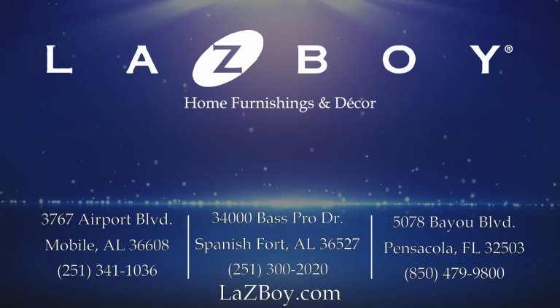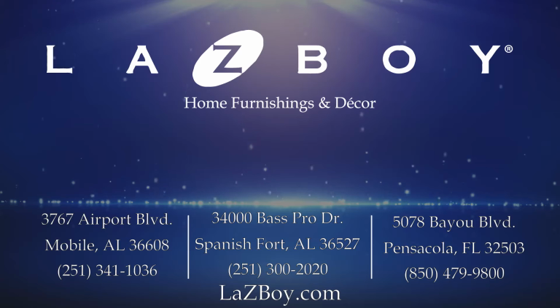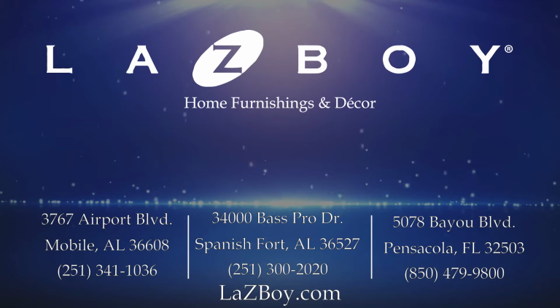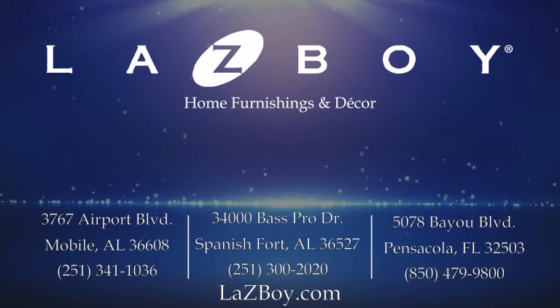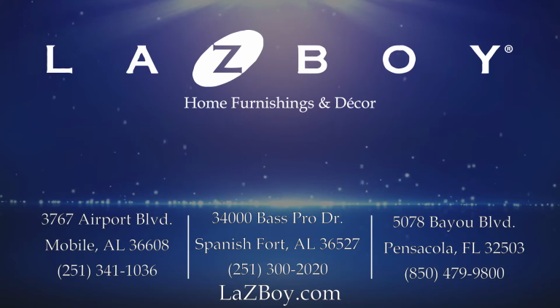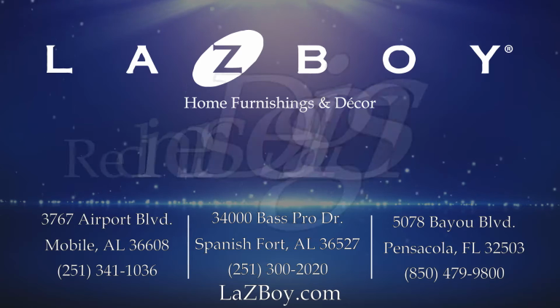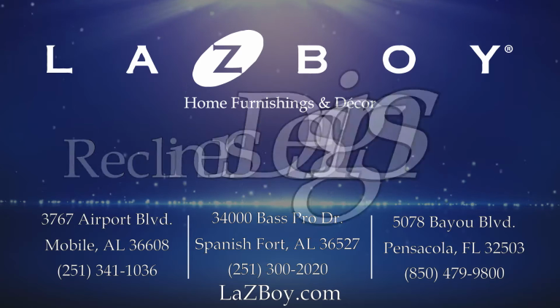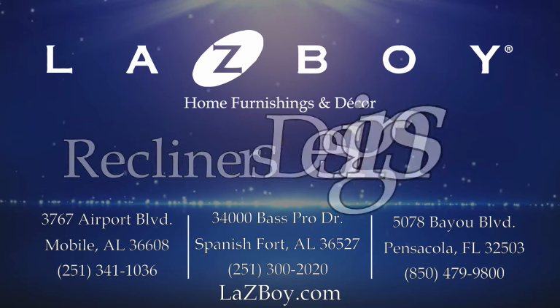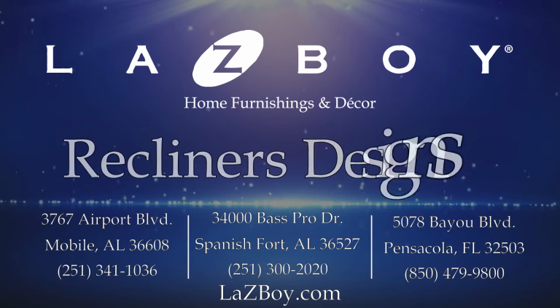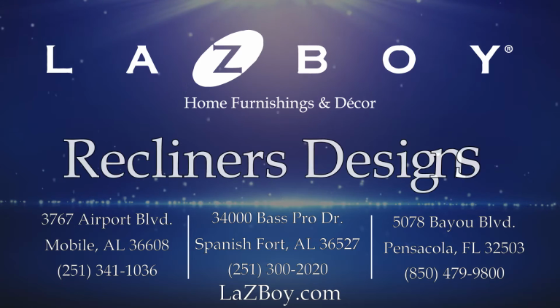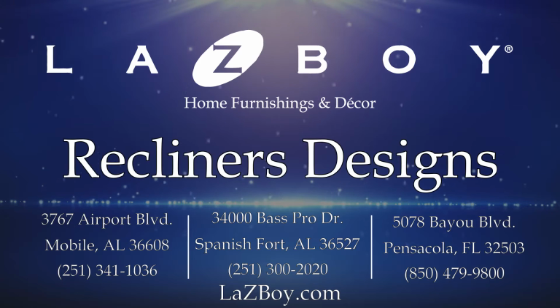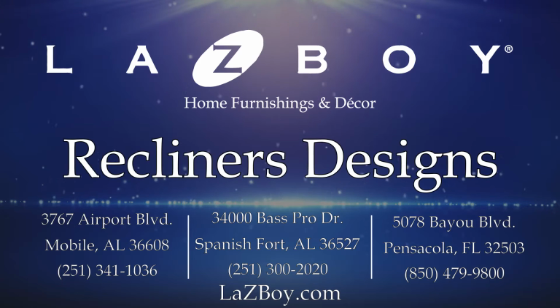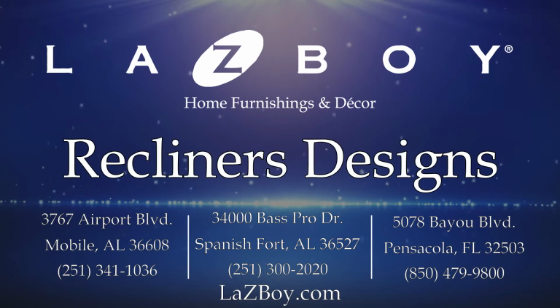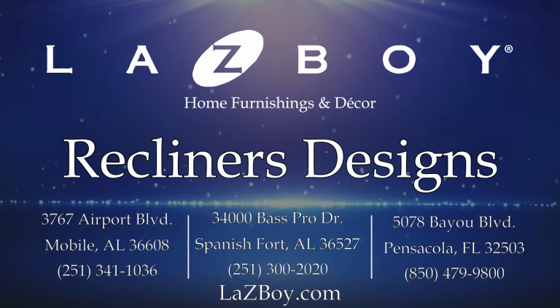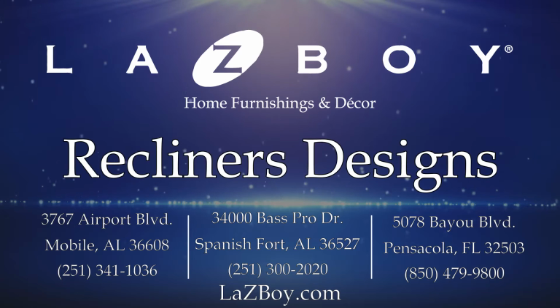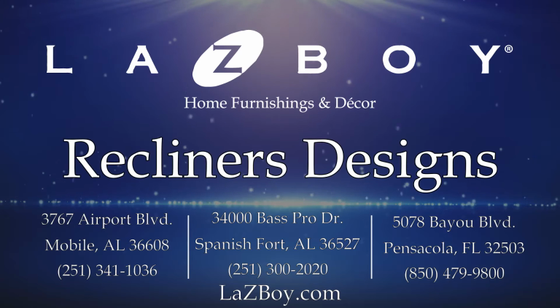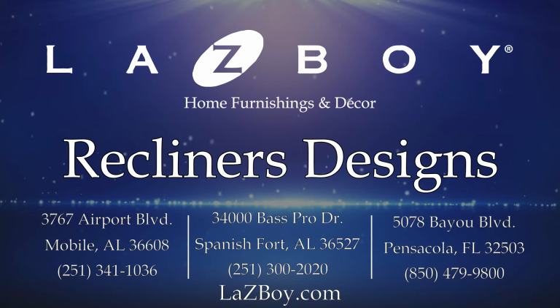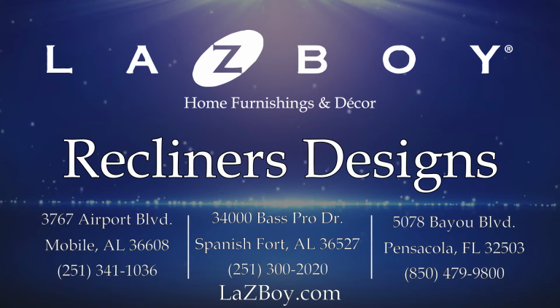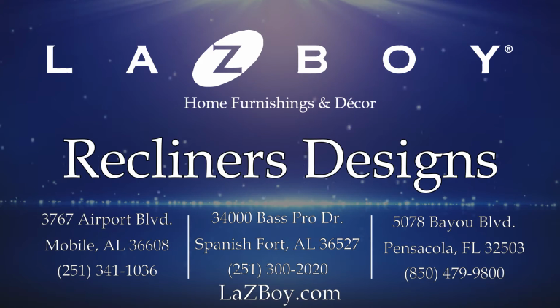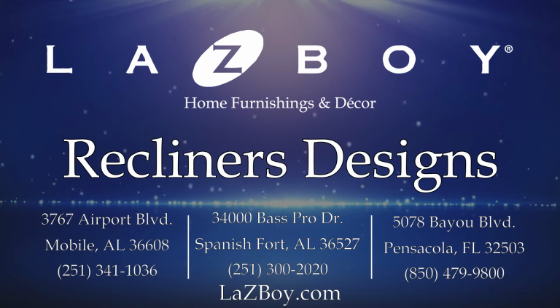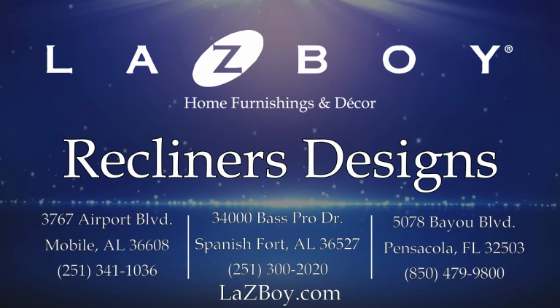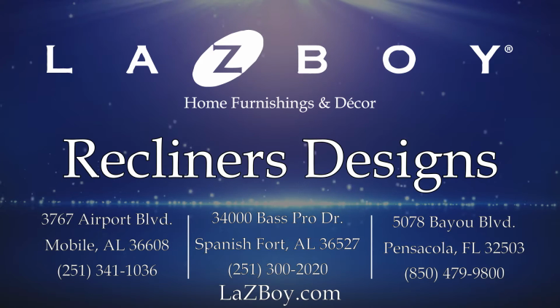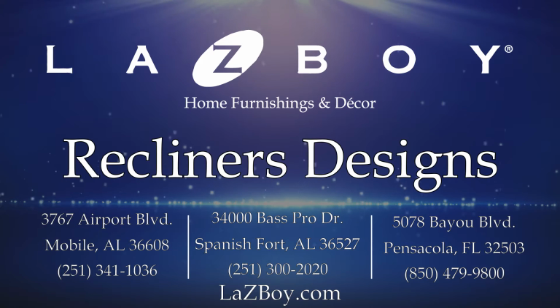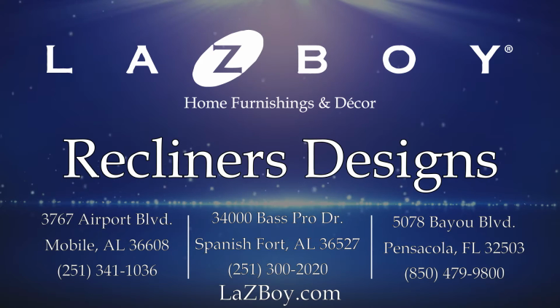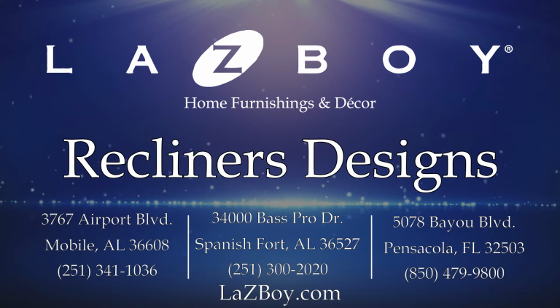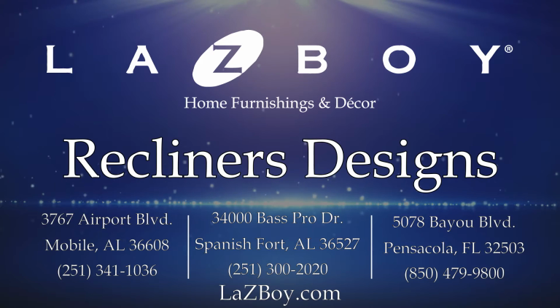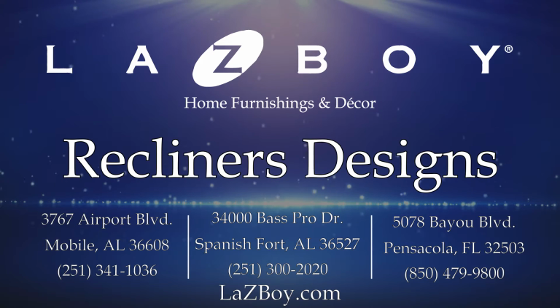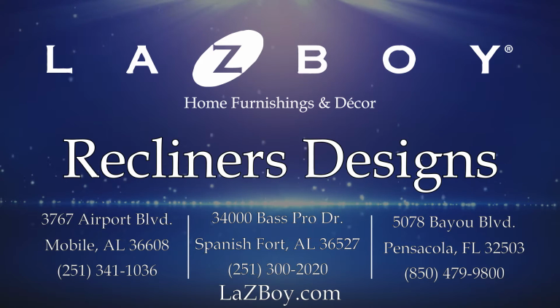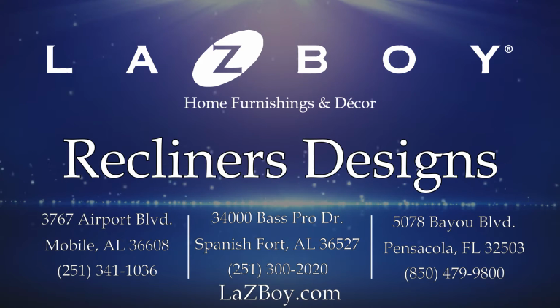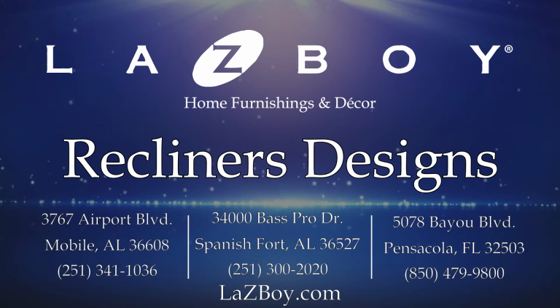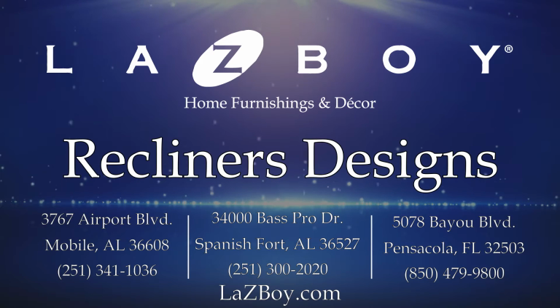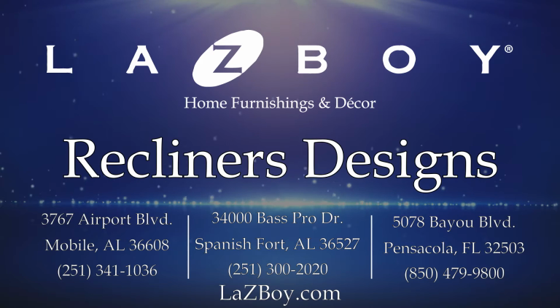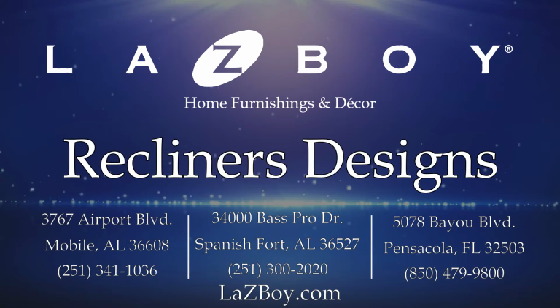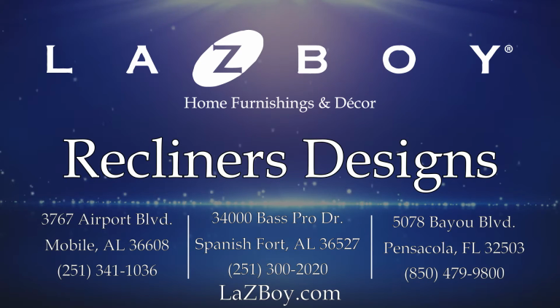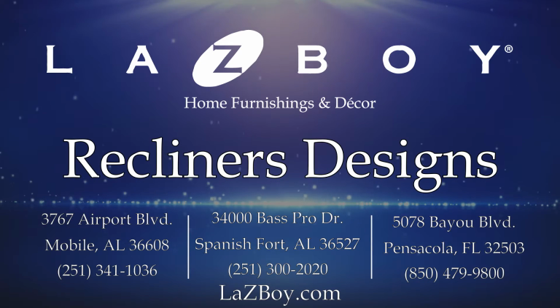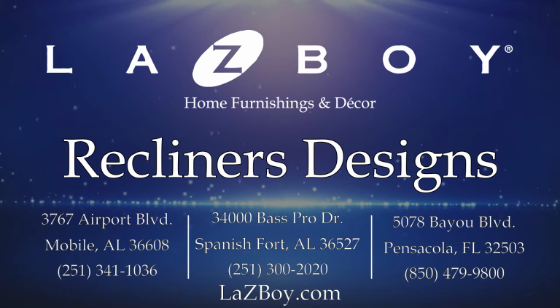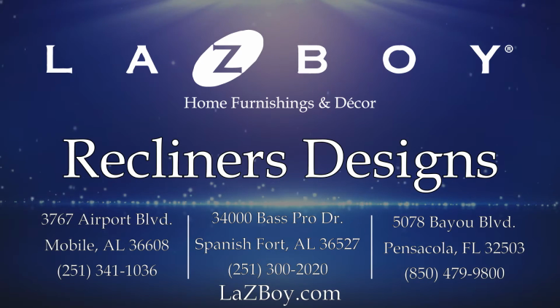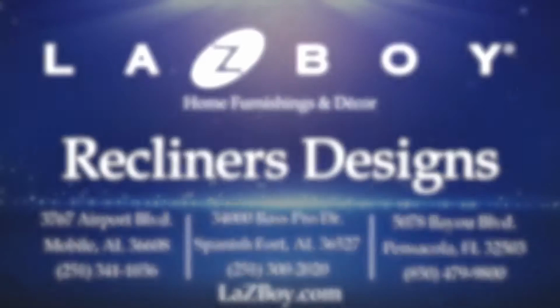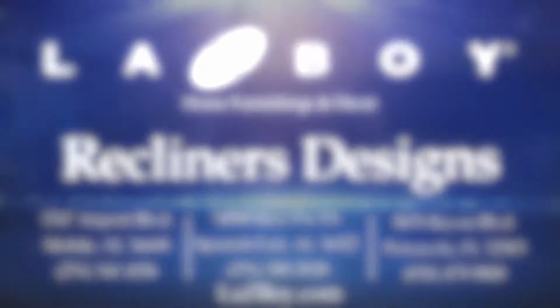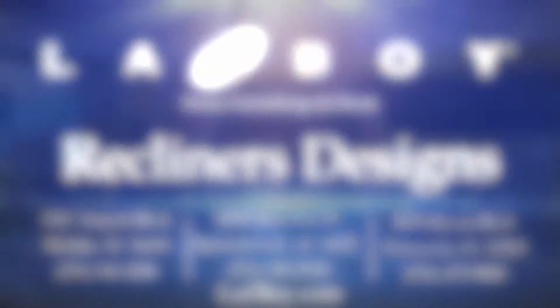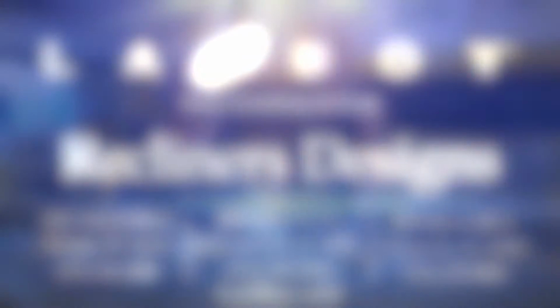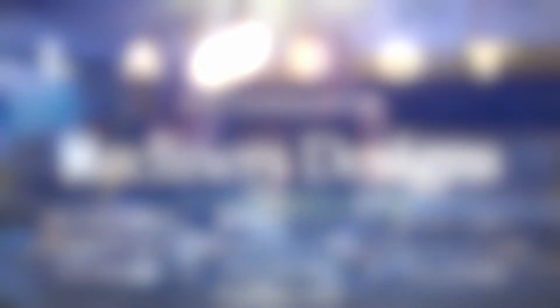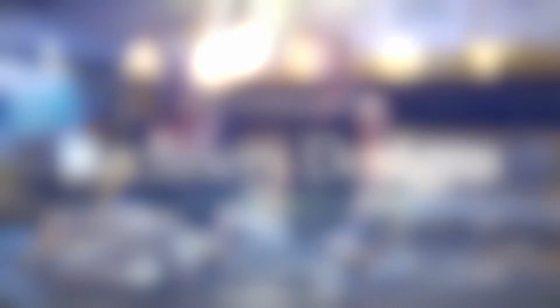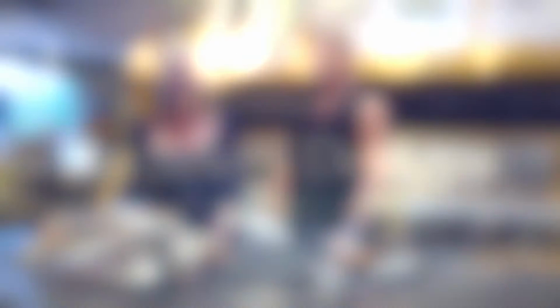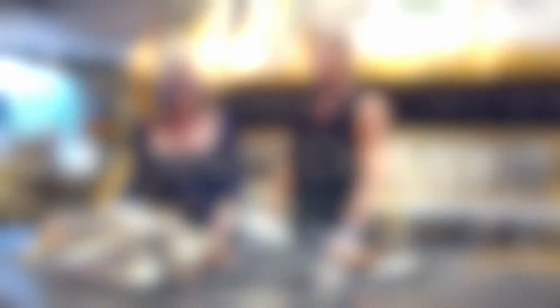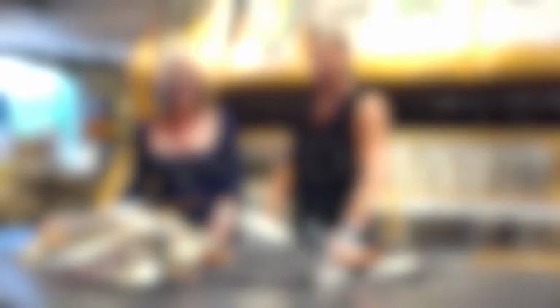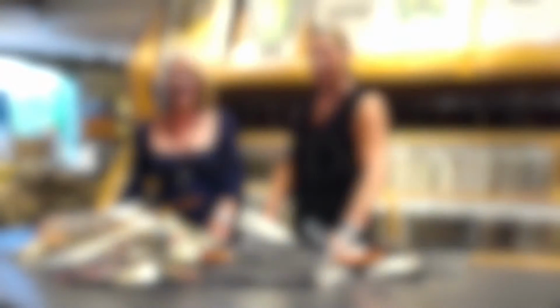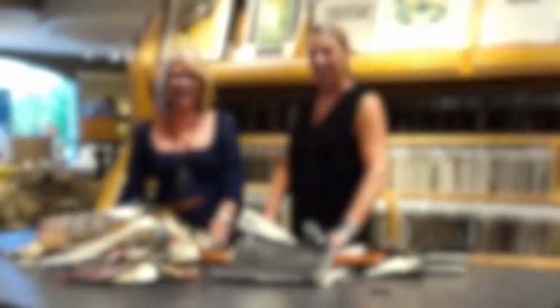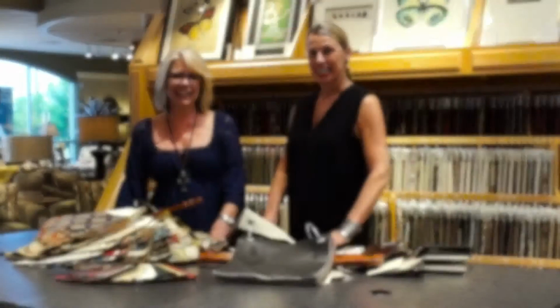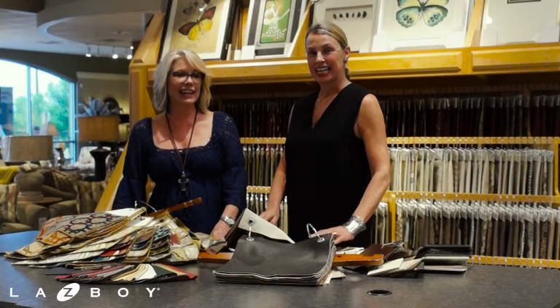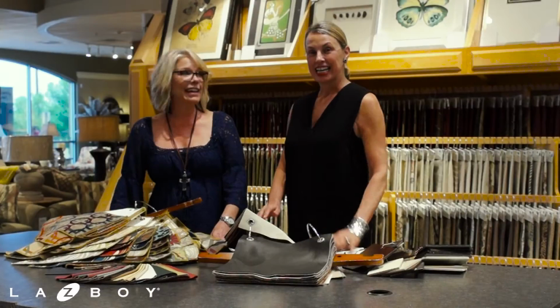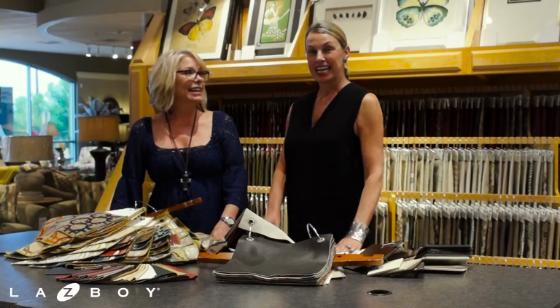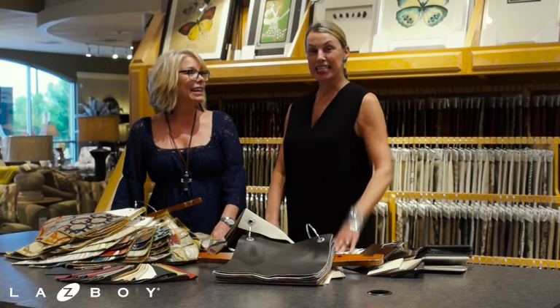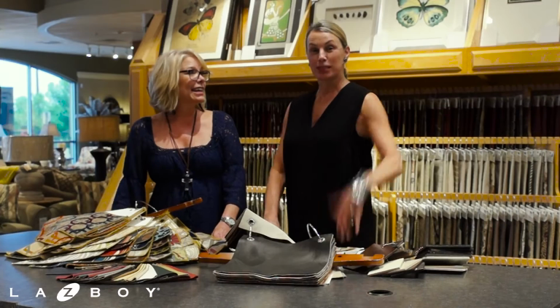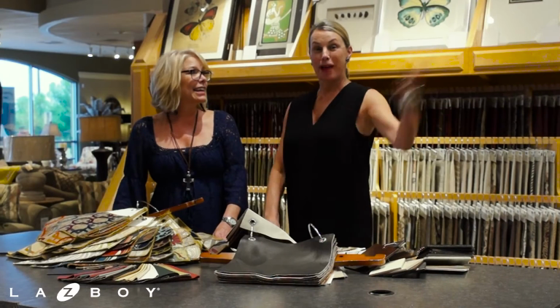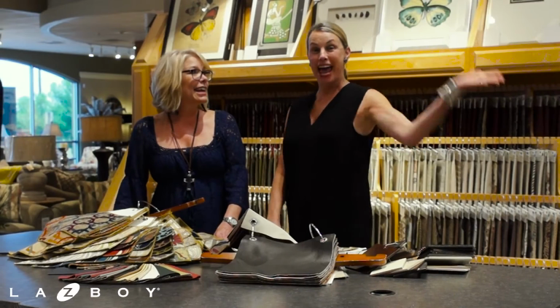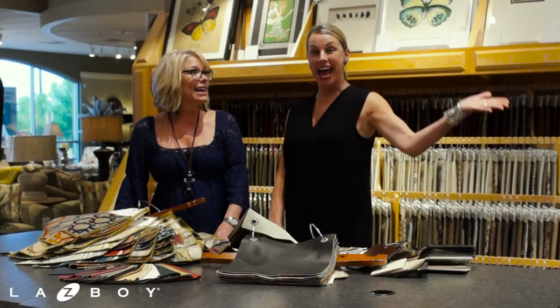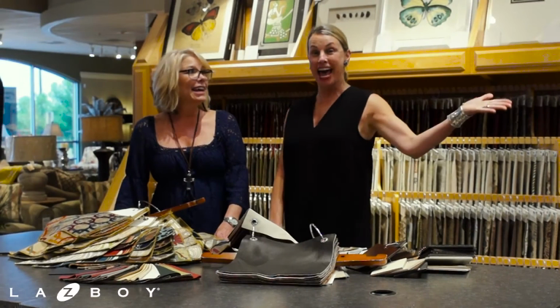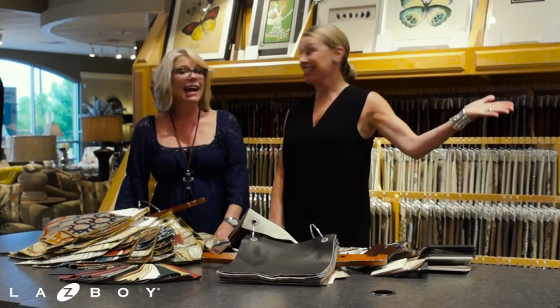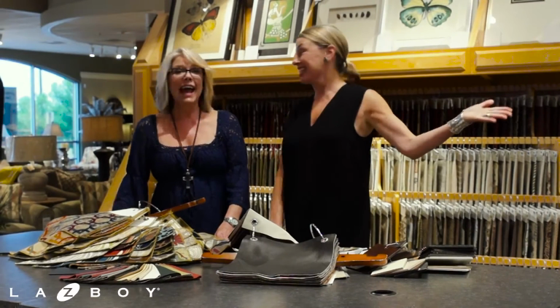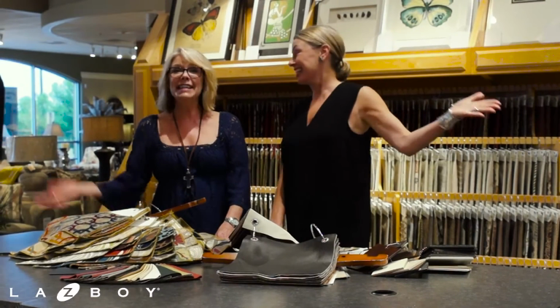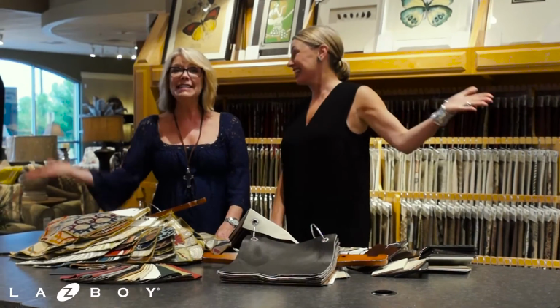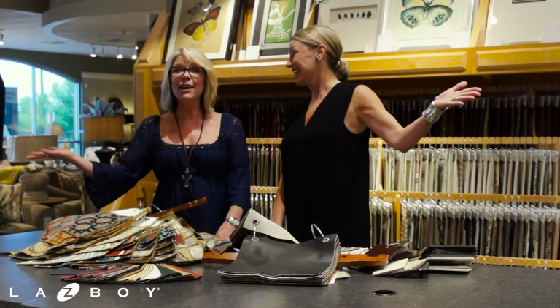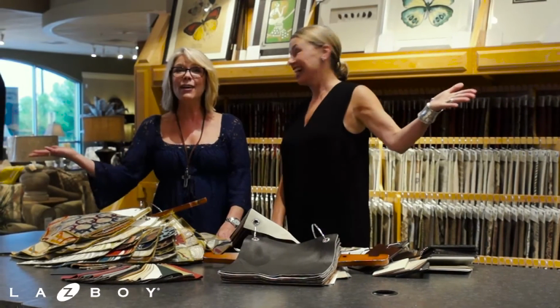Lazy Boy Furniture Galleries, Mobile, Alabama. It's Vass! And Daria!